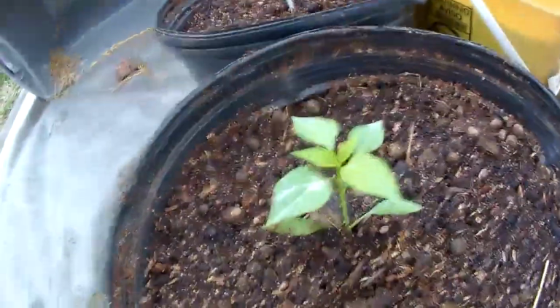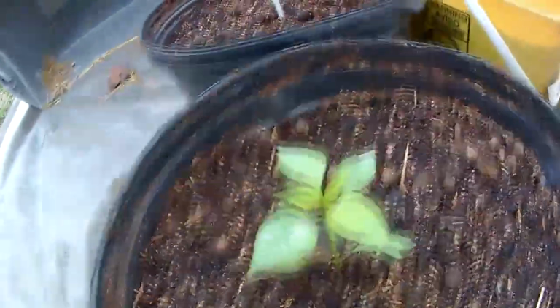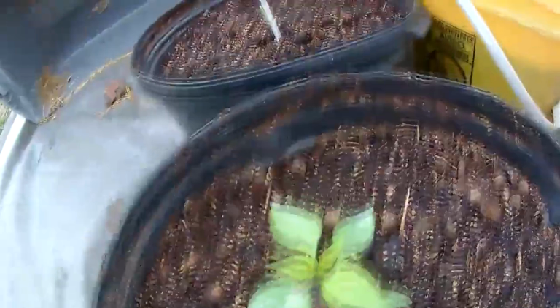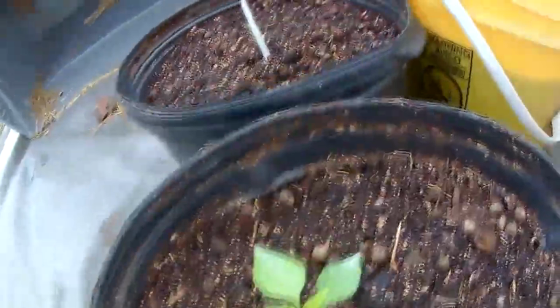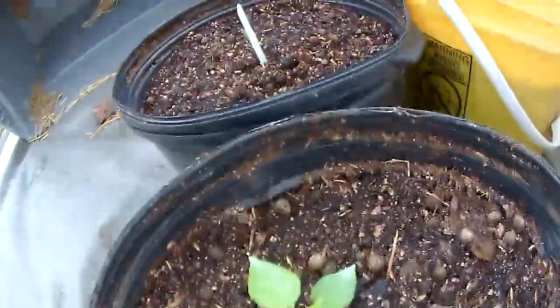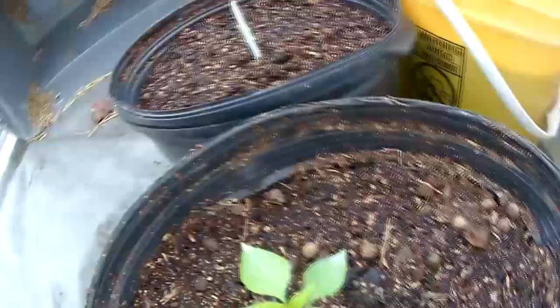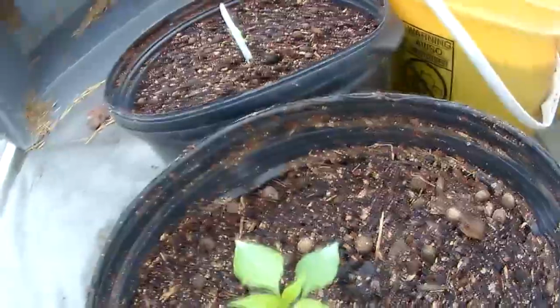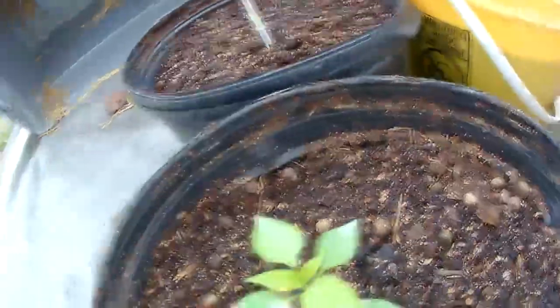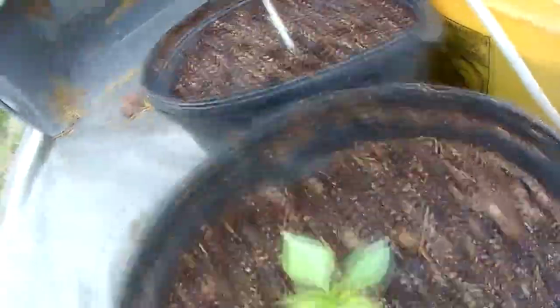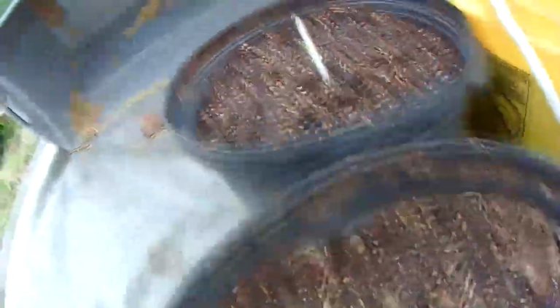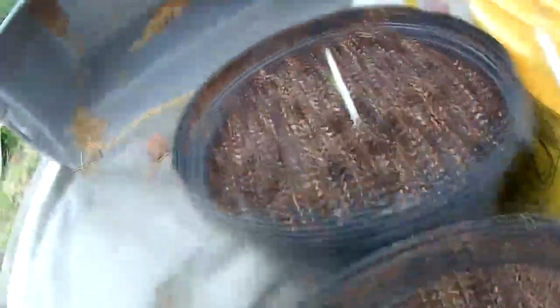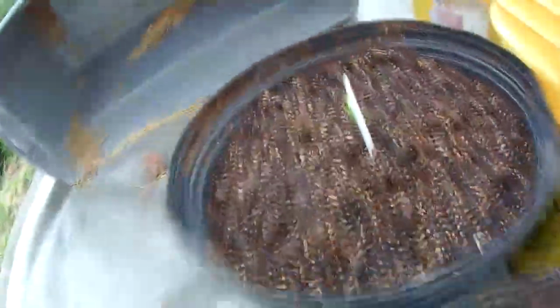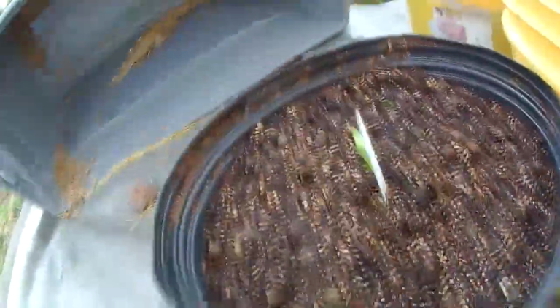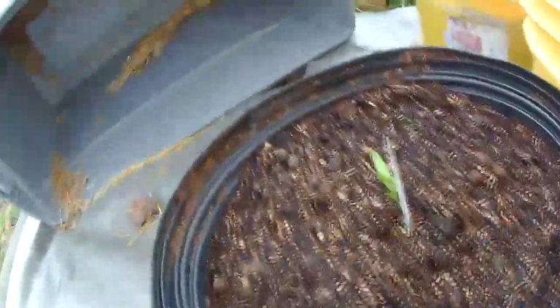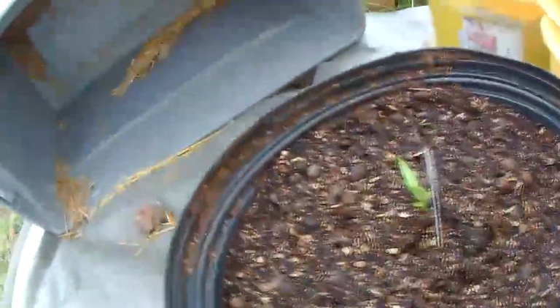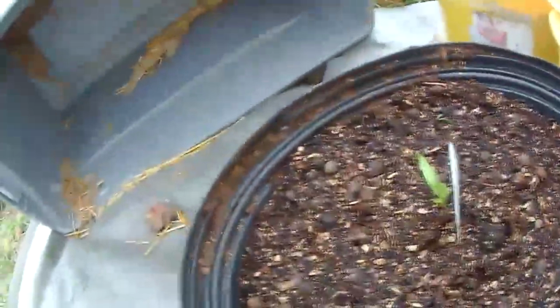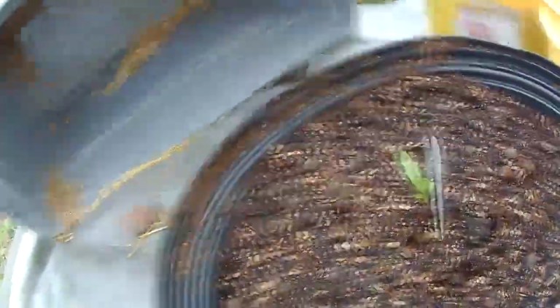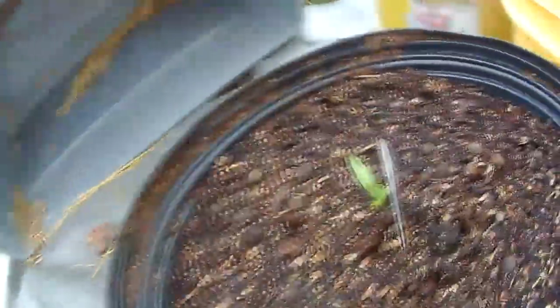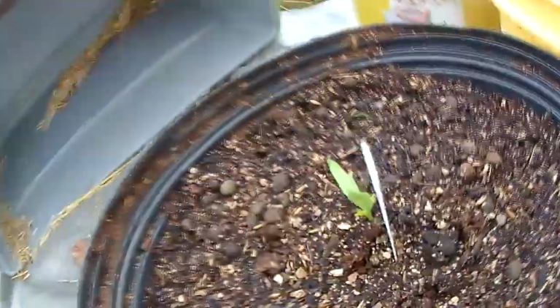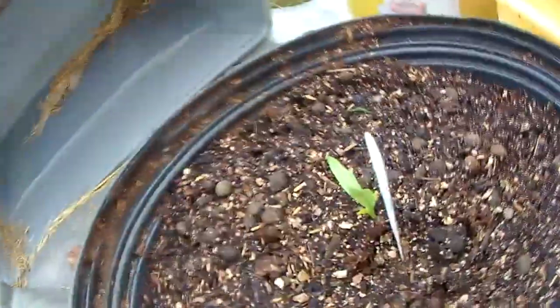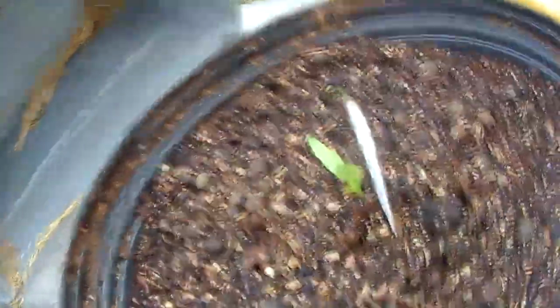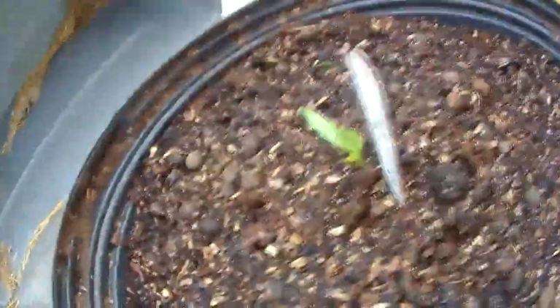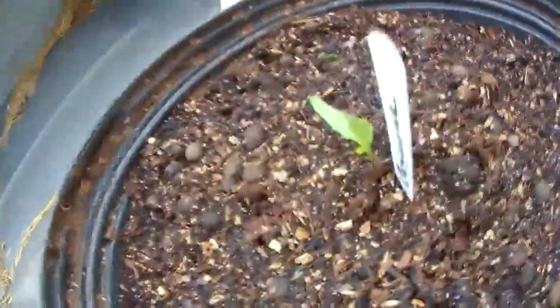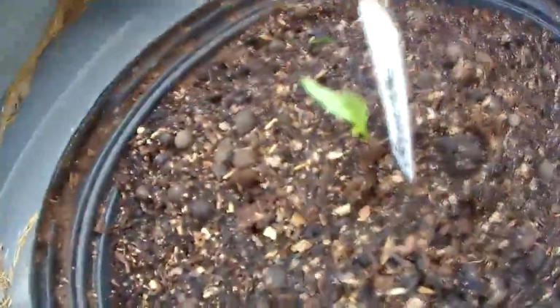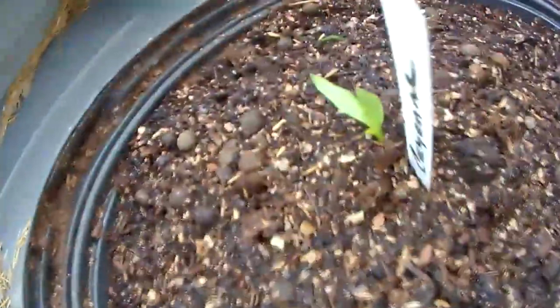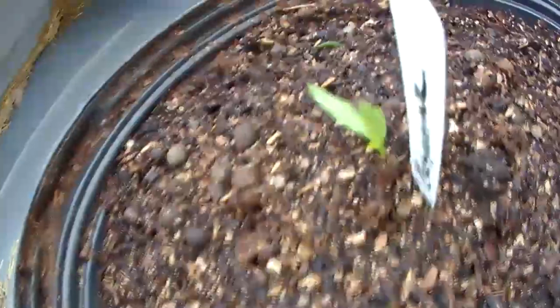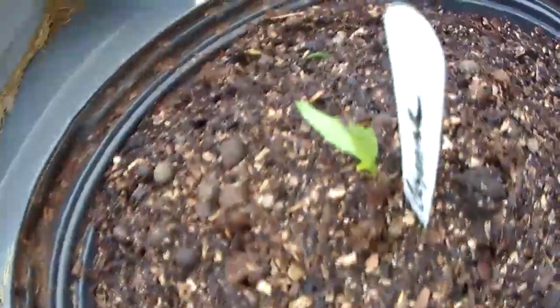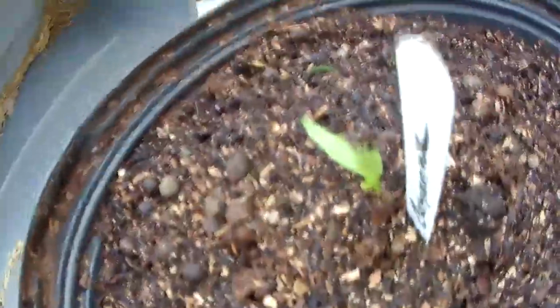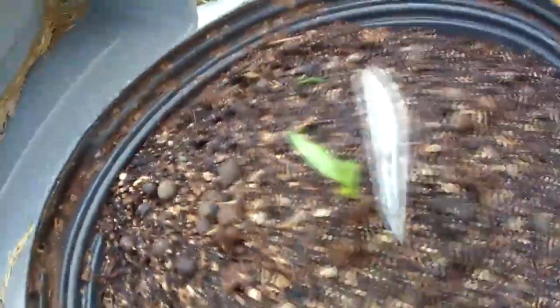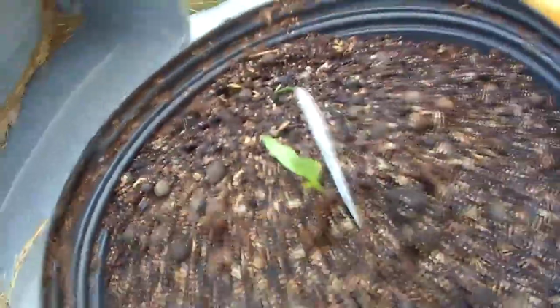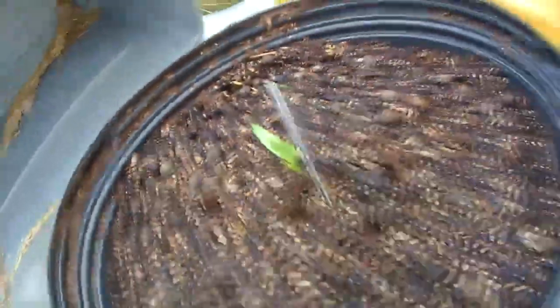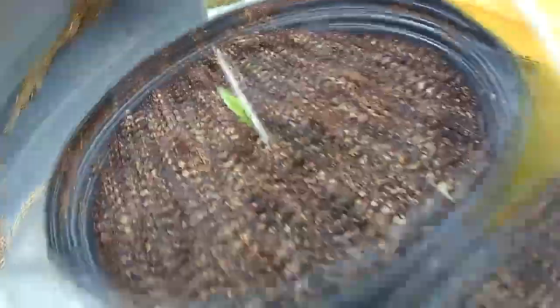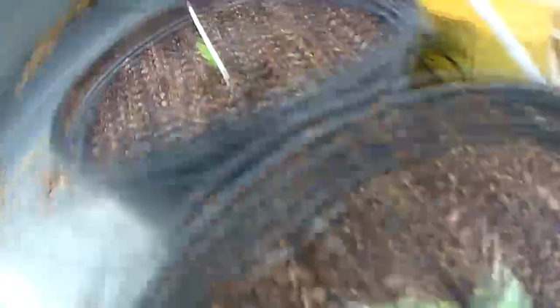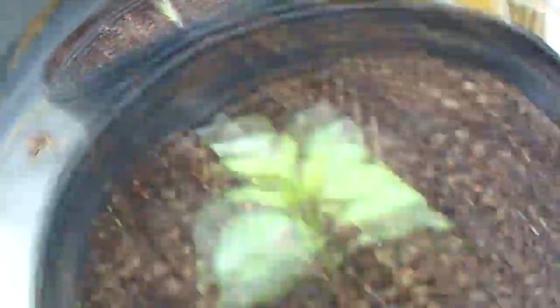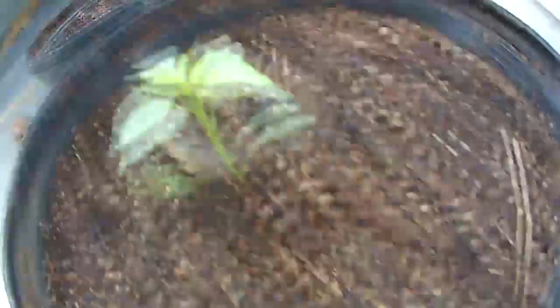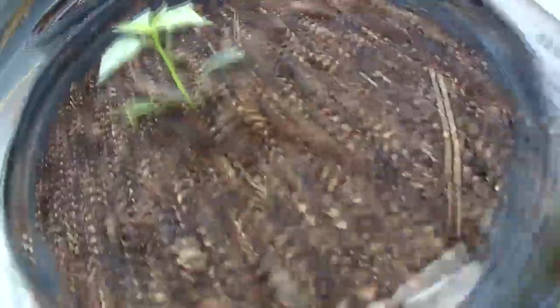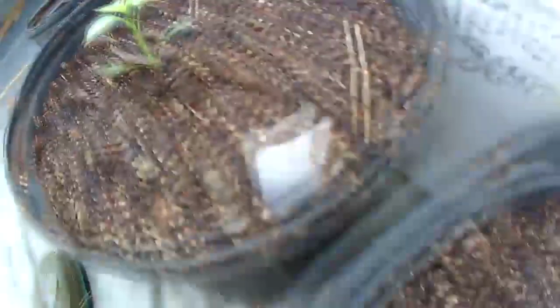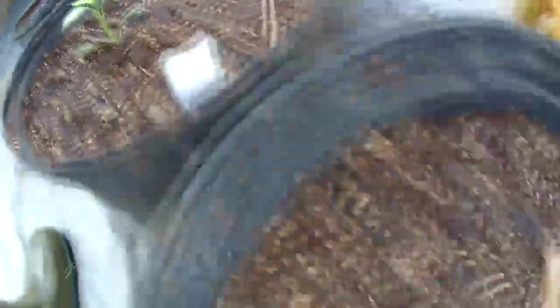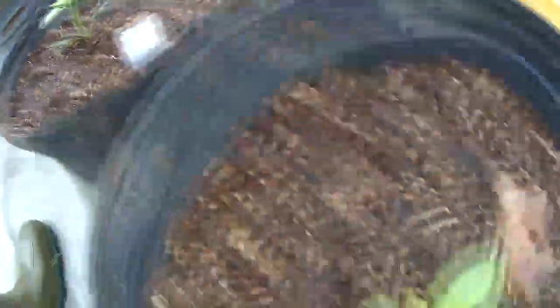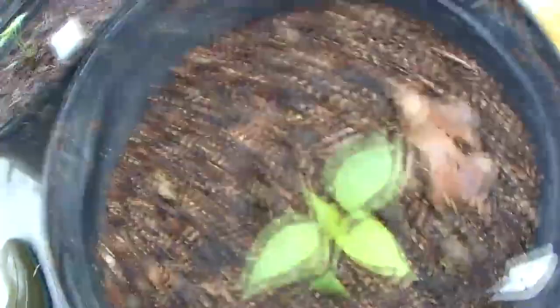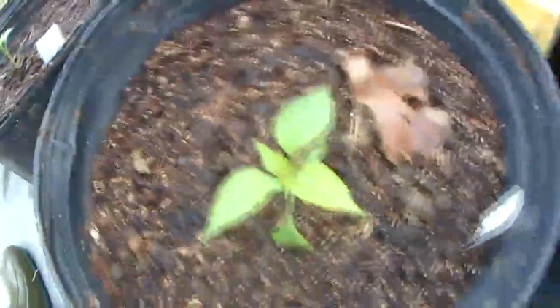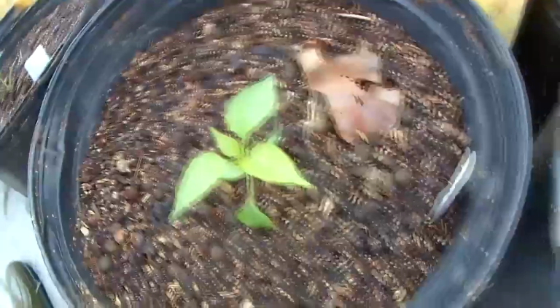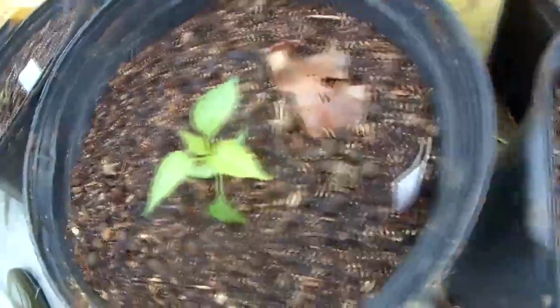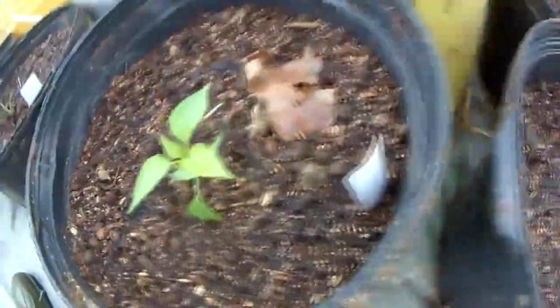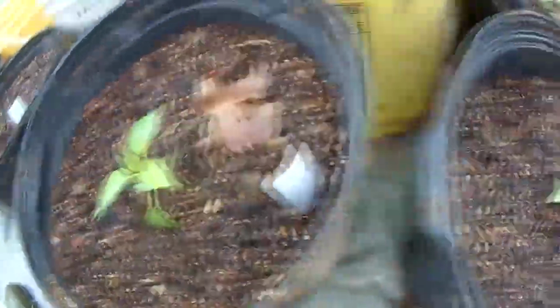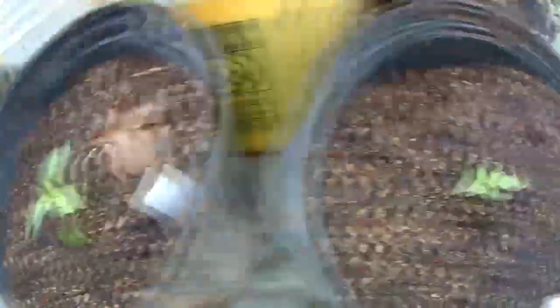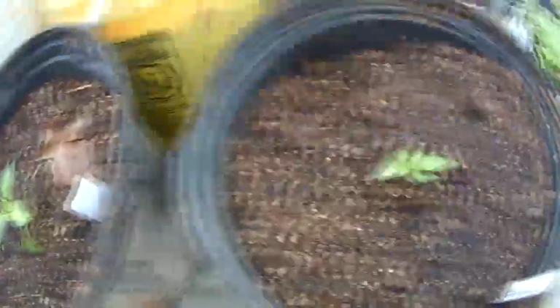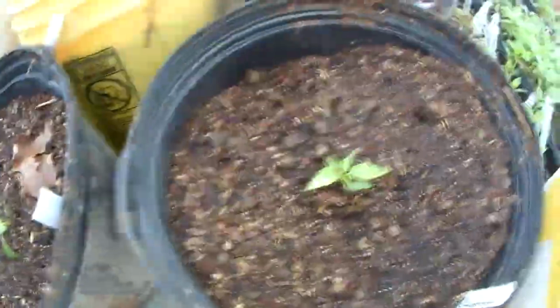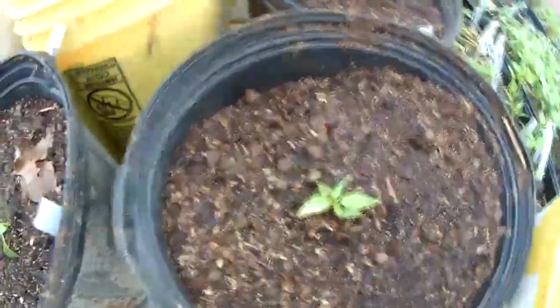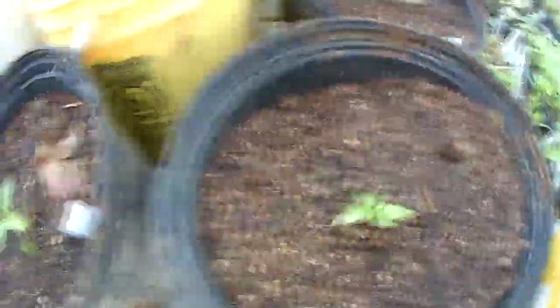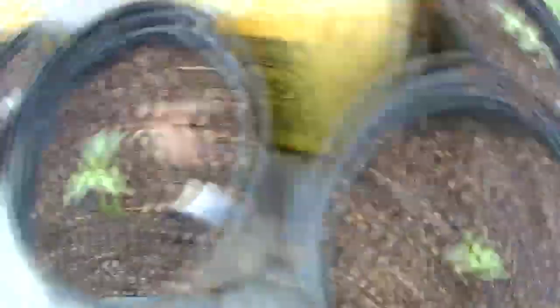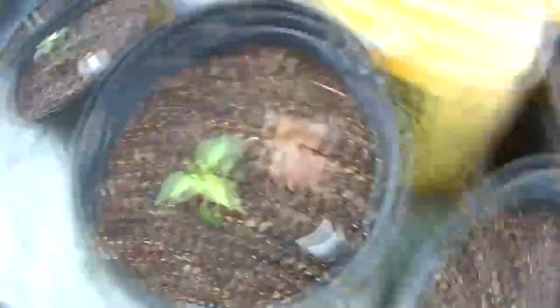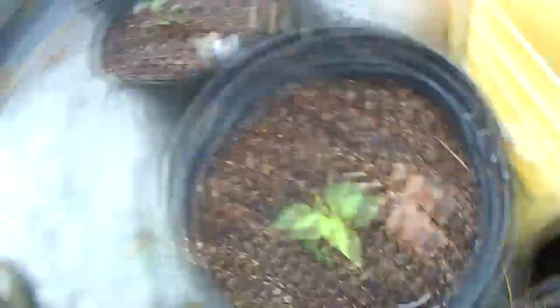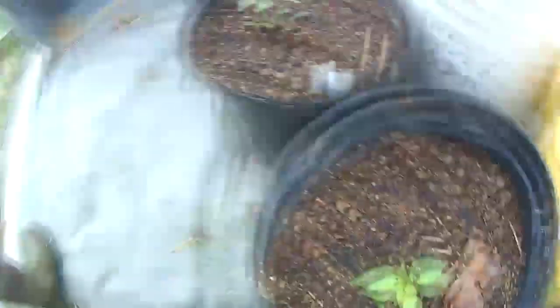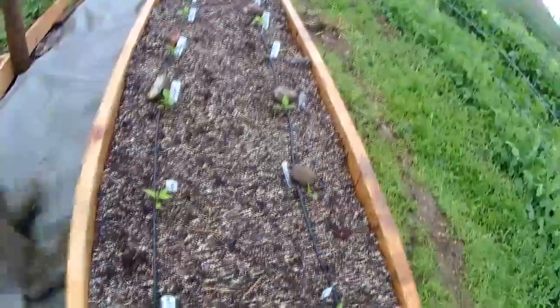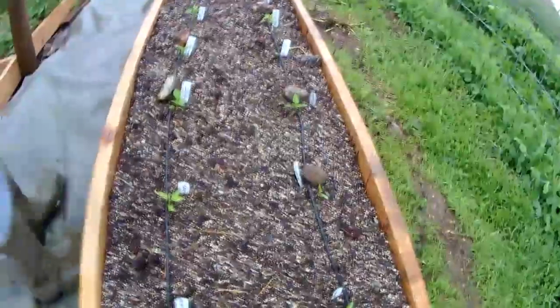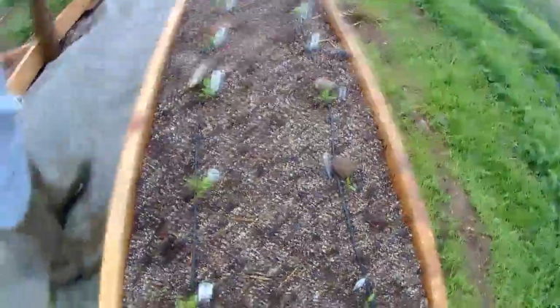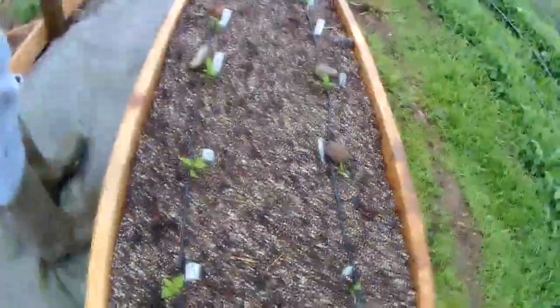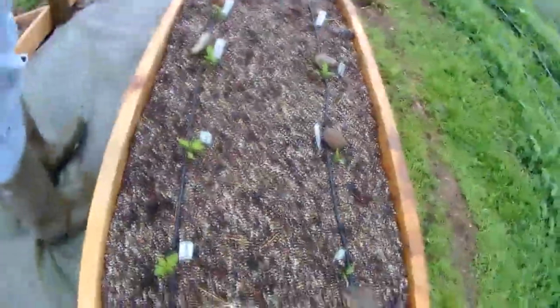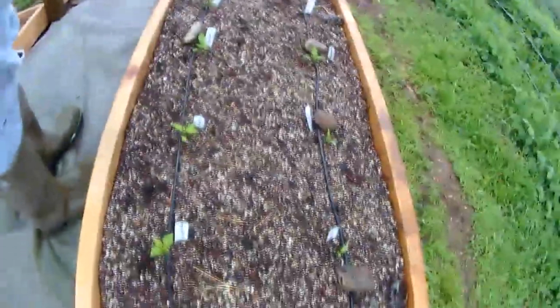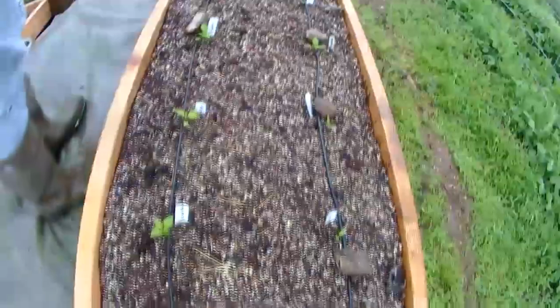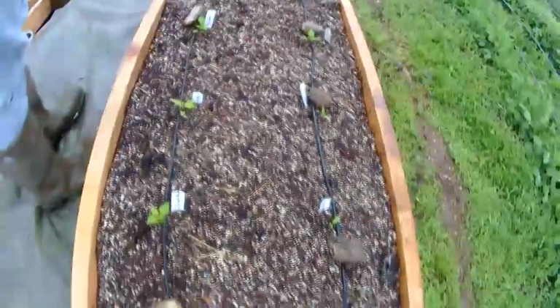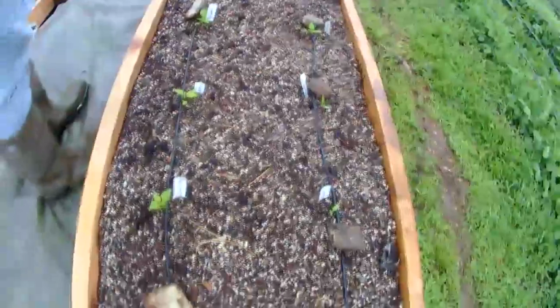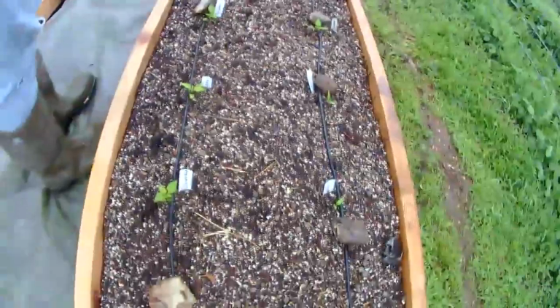We've got little peppers that were started kind of late, but since they've been planted in these, they're already growing.